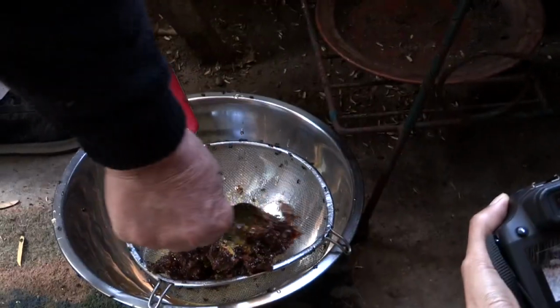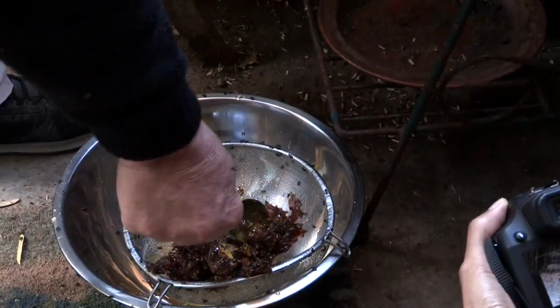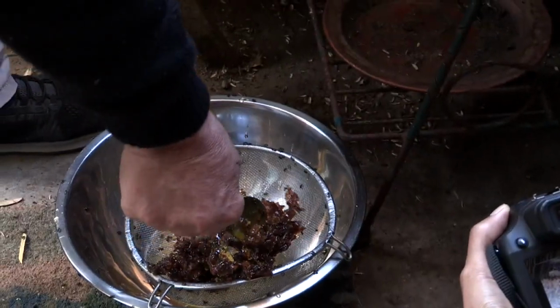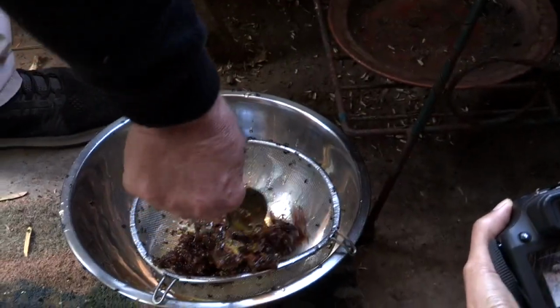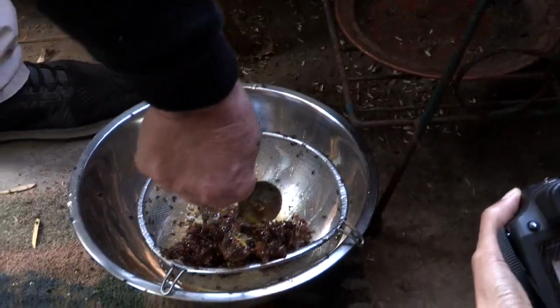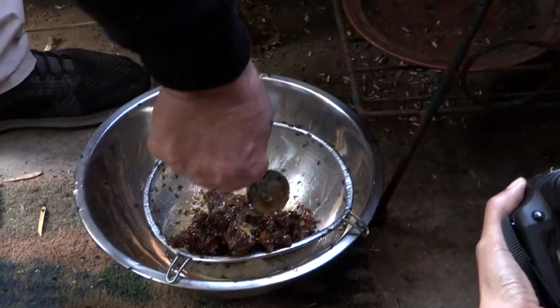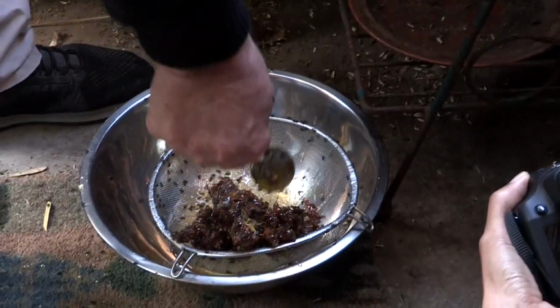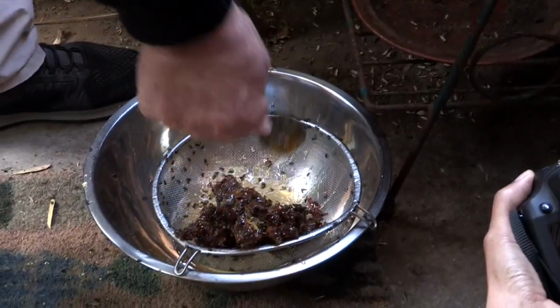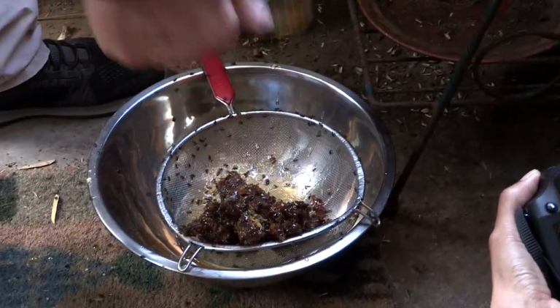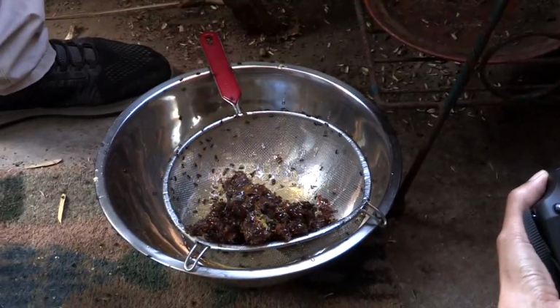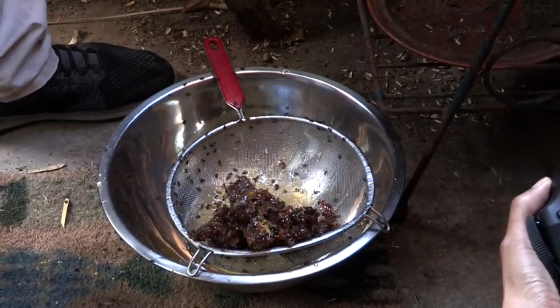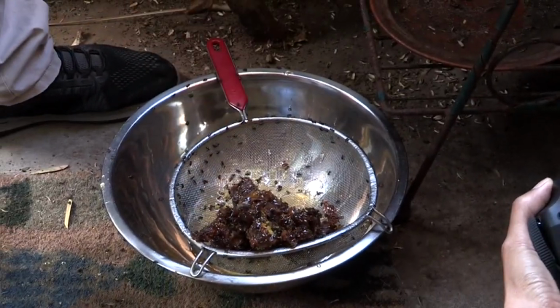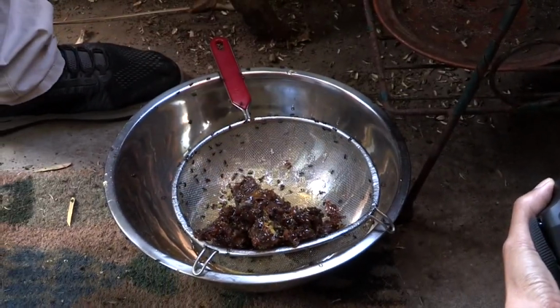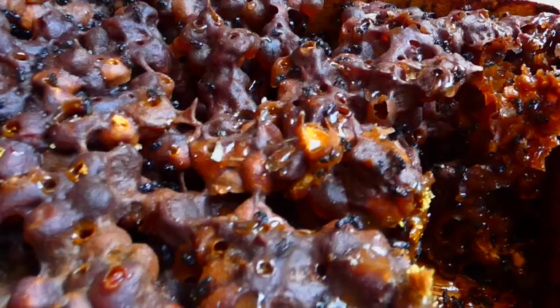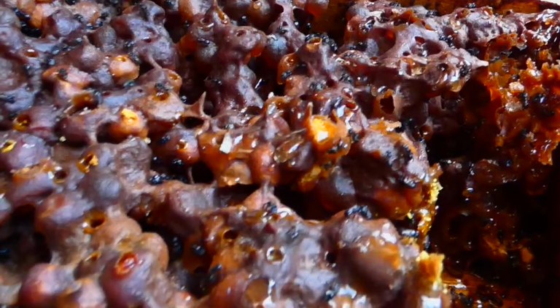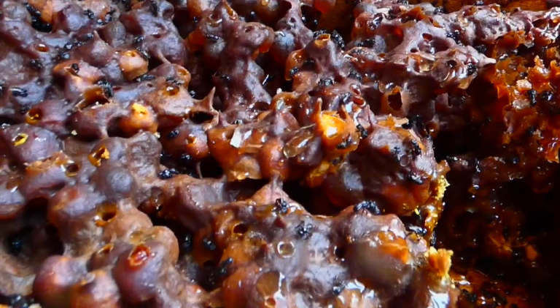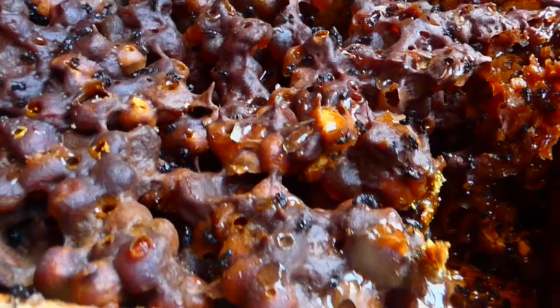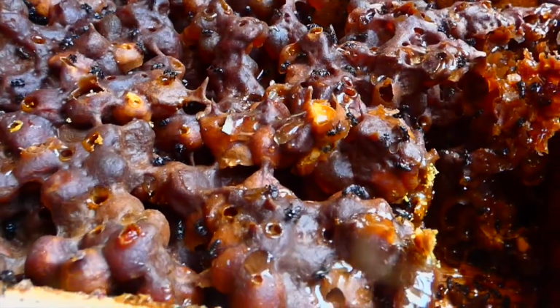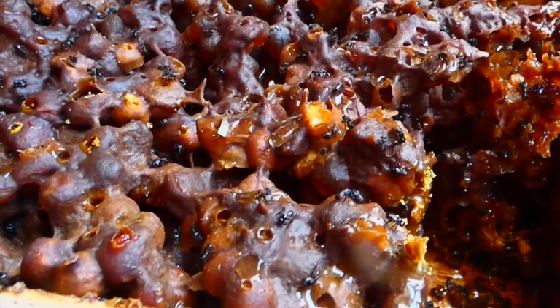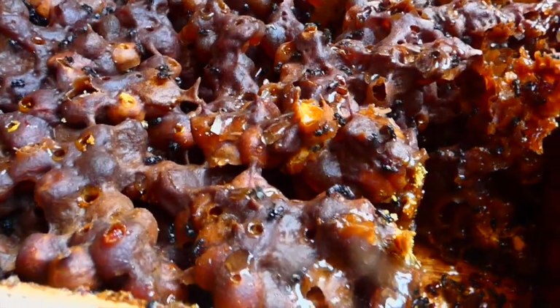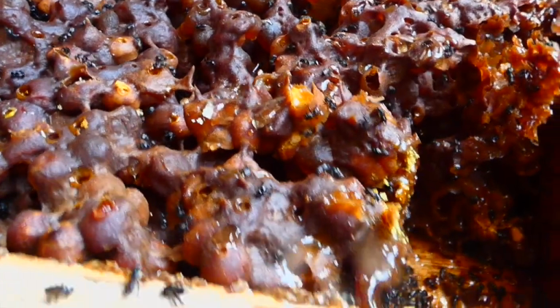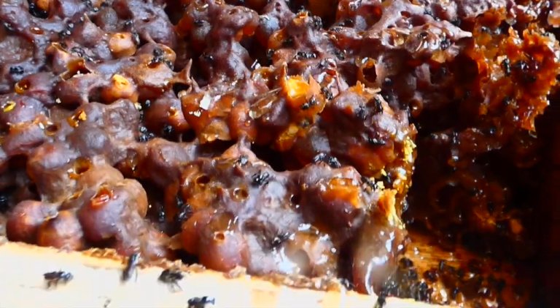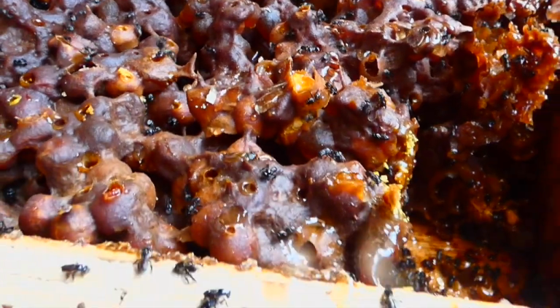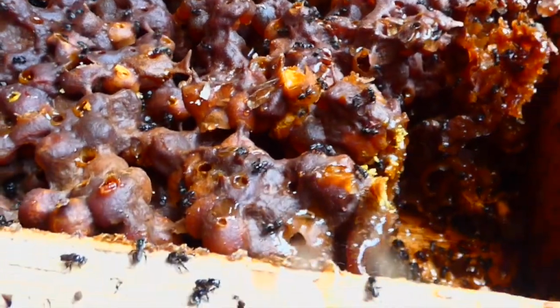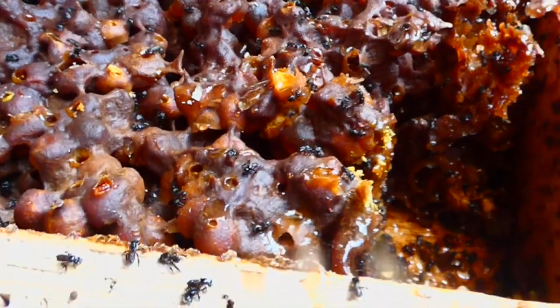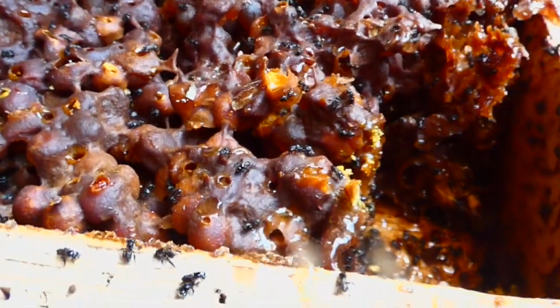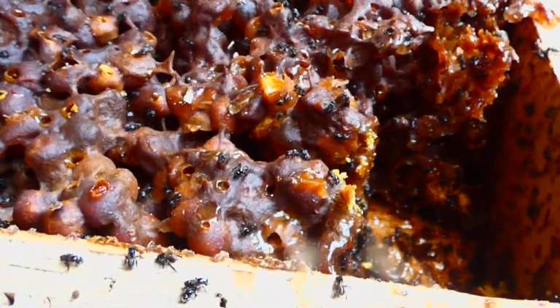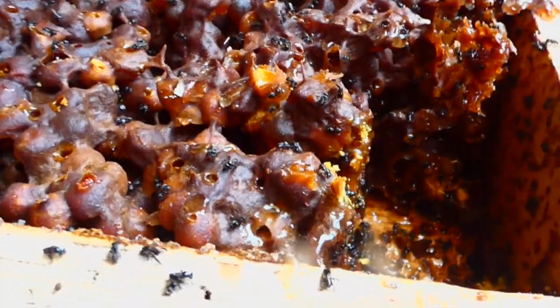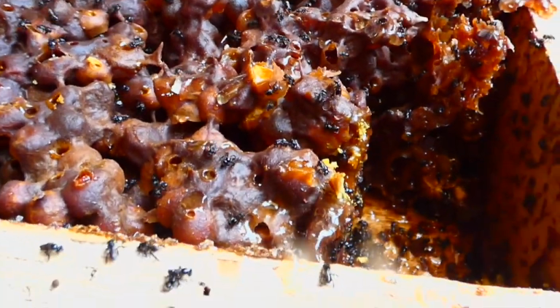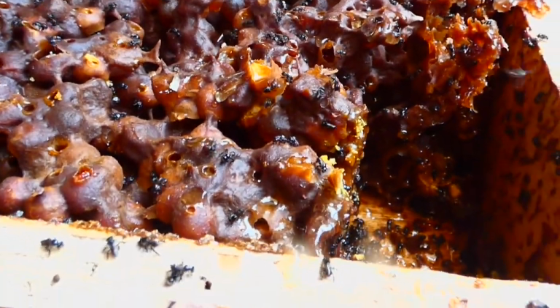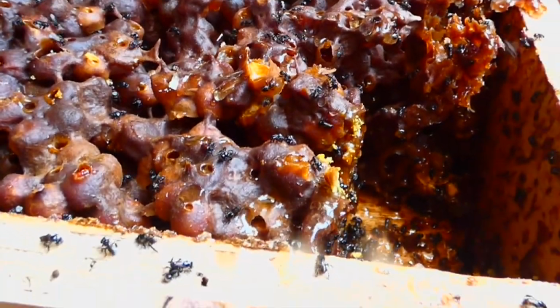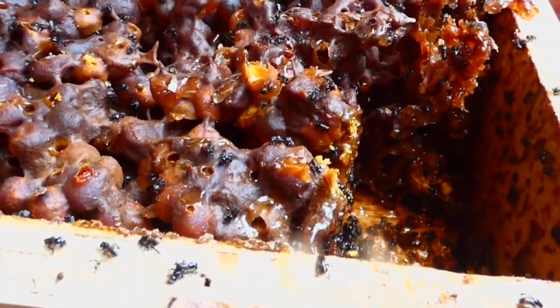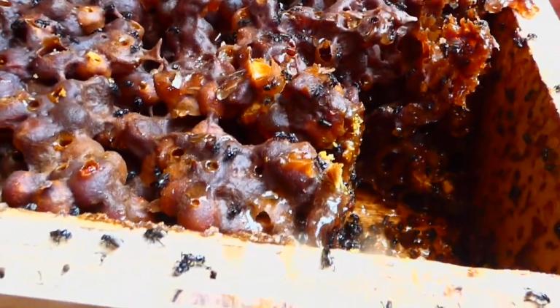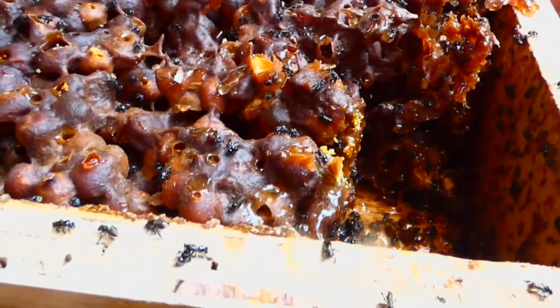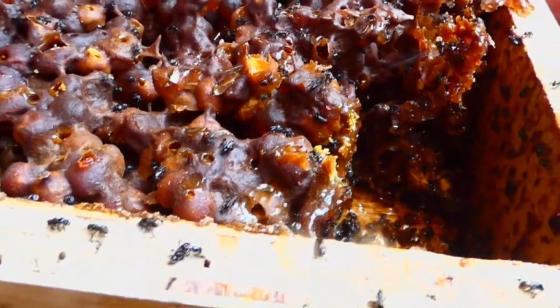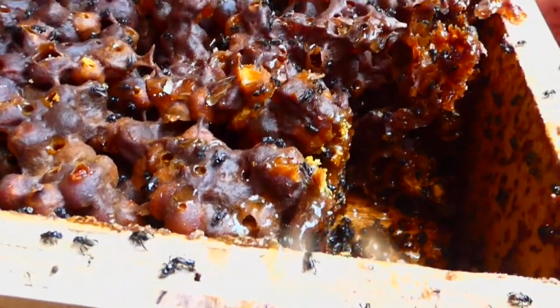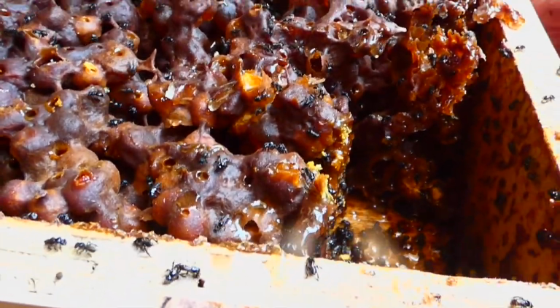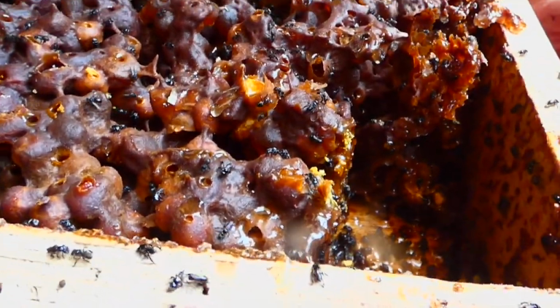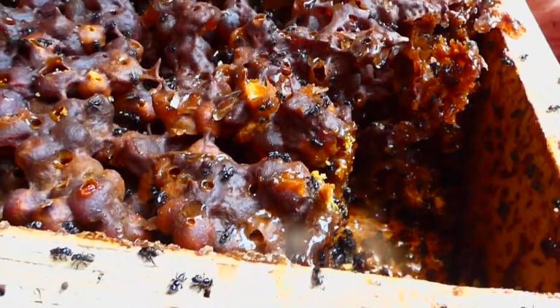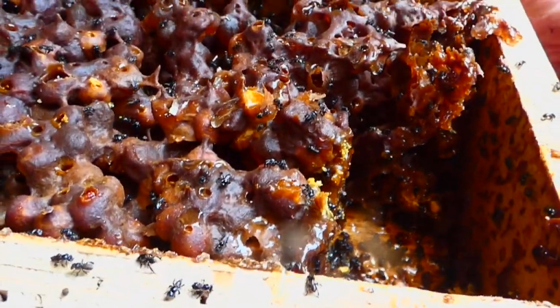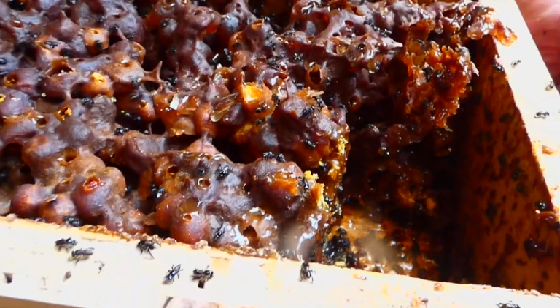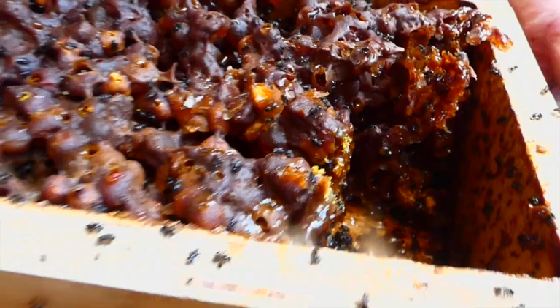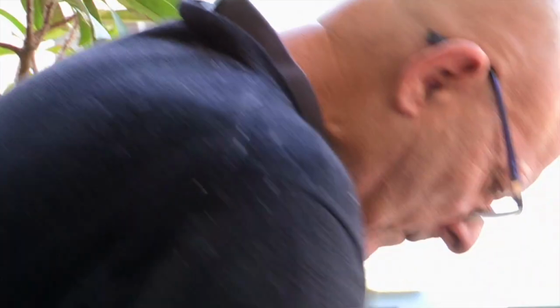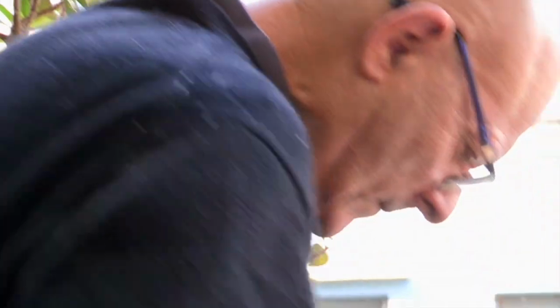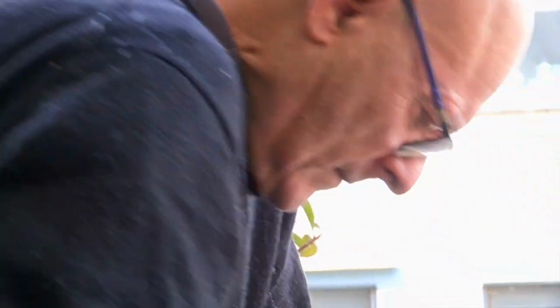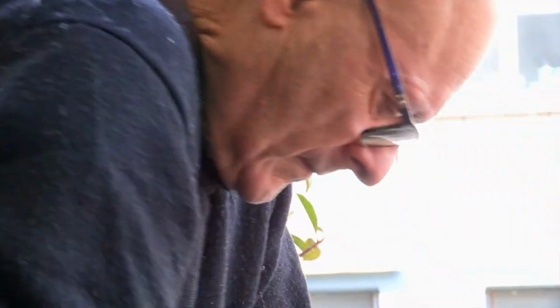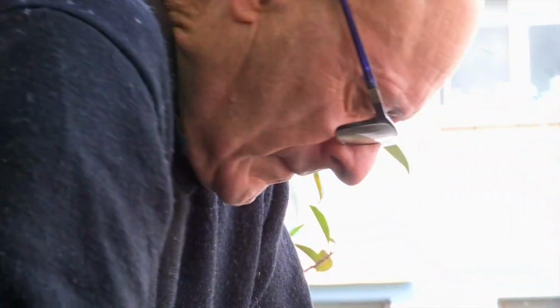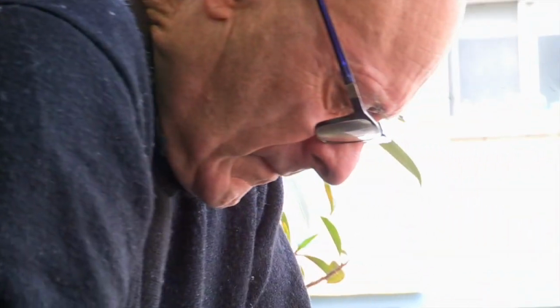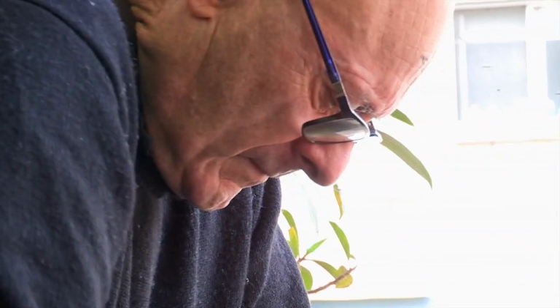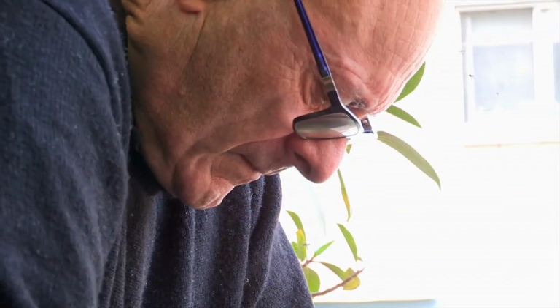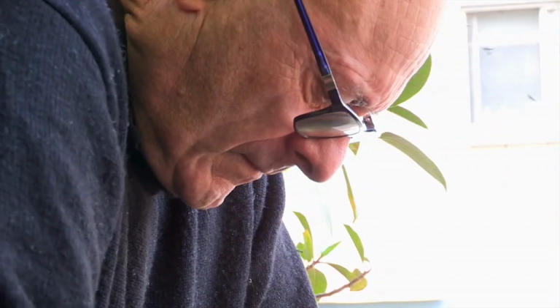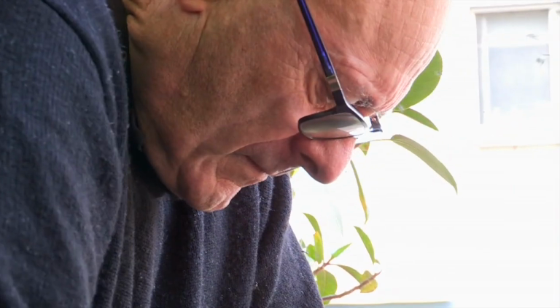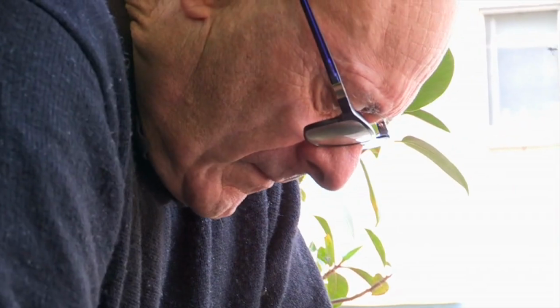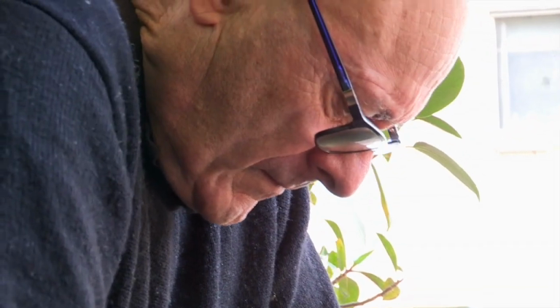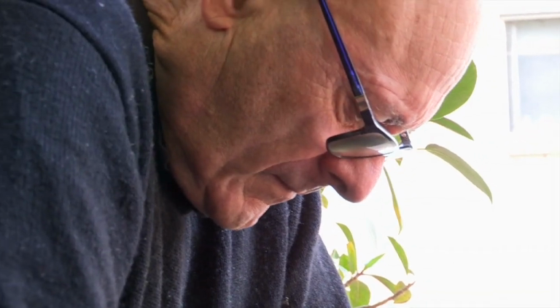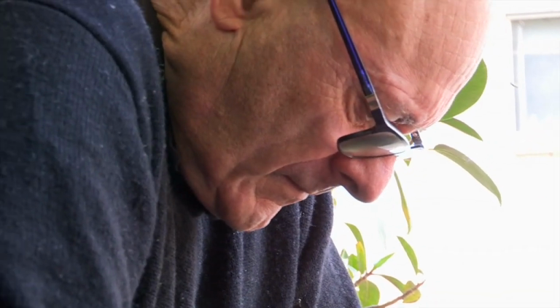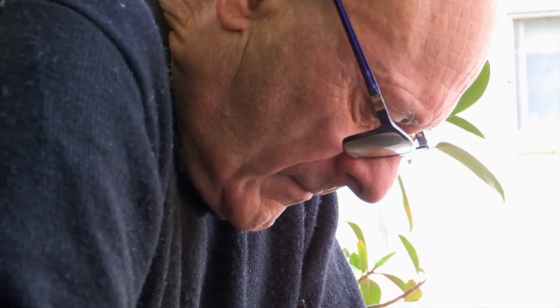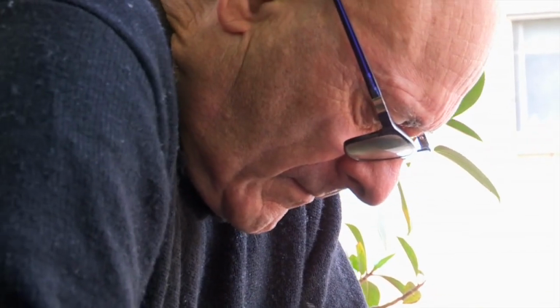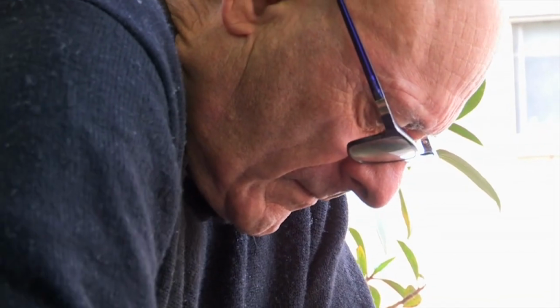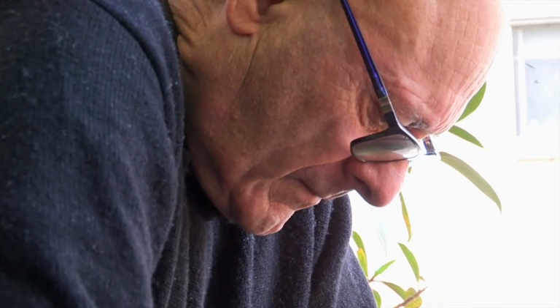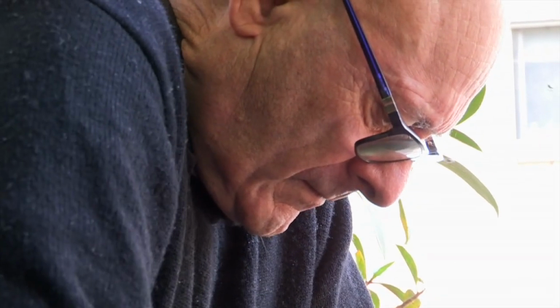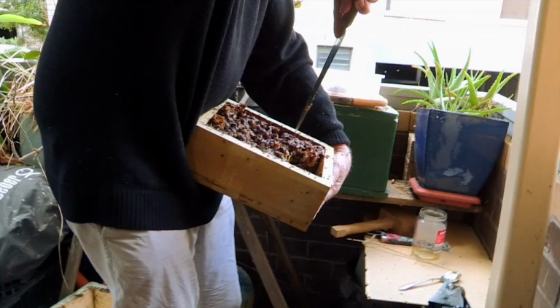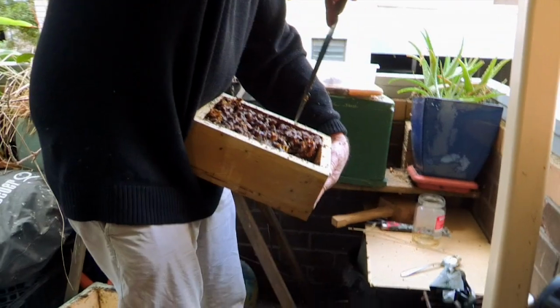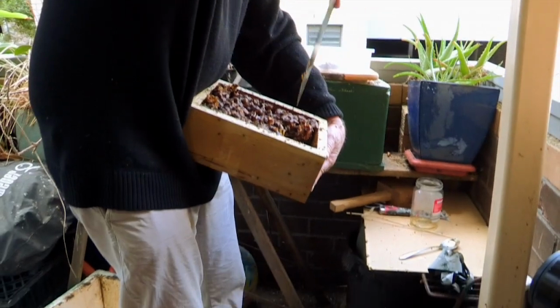Now I'm going to lift this hive up and put it here. All the bees that are getting caught up in this sieve, they're fine — they'll be able to fly away, no problems. The reason I've opened up this part of the hive like this is it makes it easier for the honey to get to the bottom of the hive to run out.